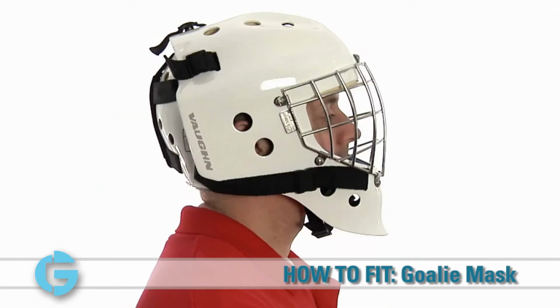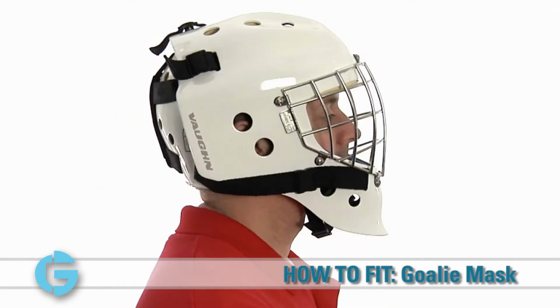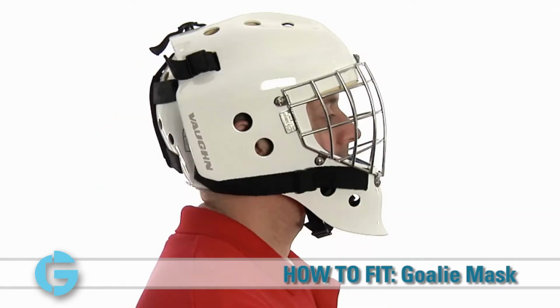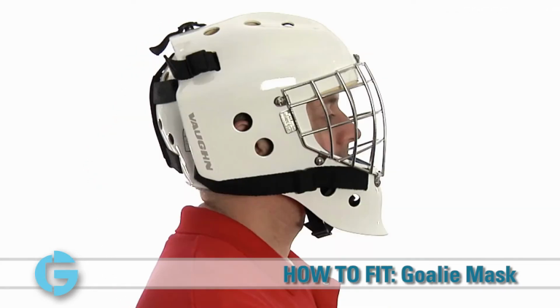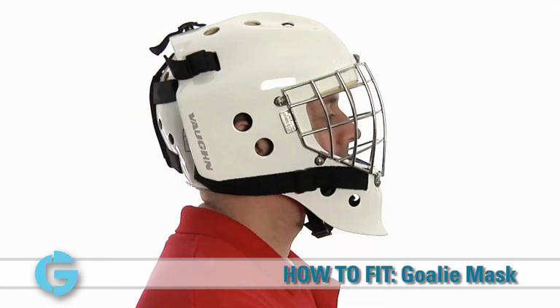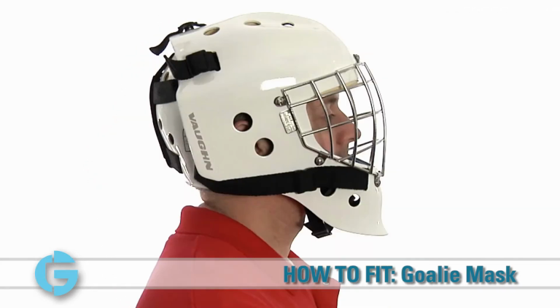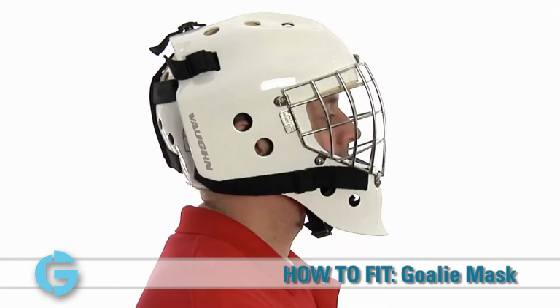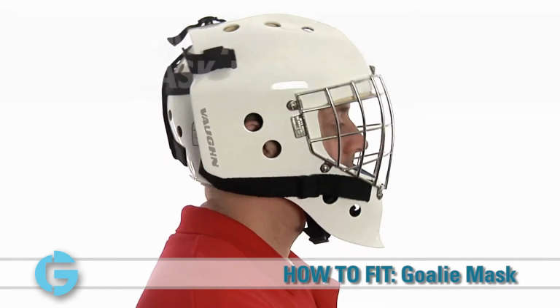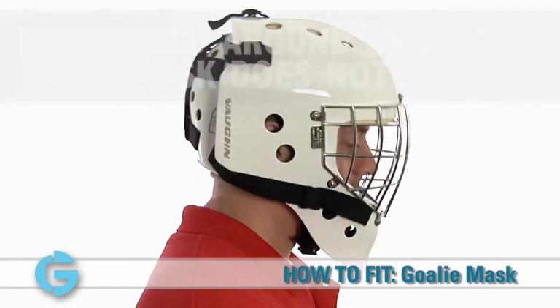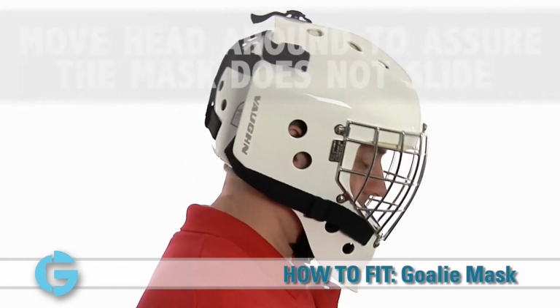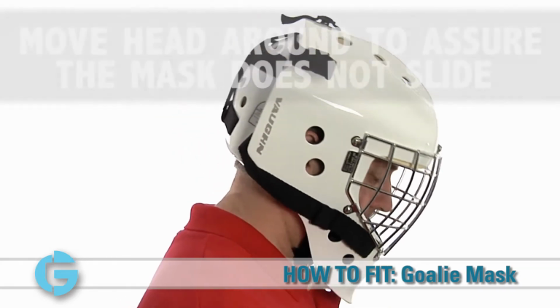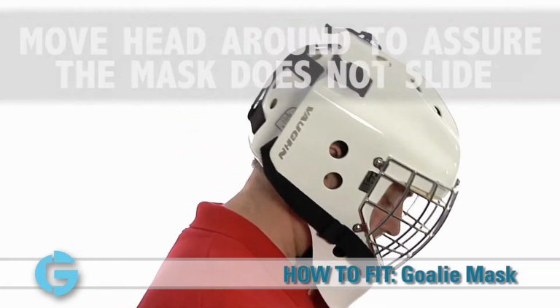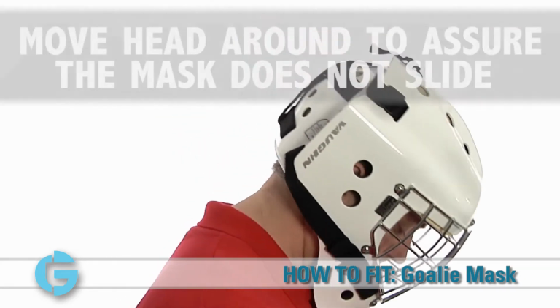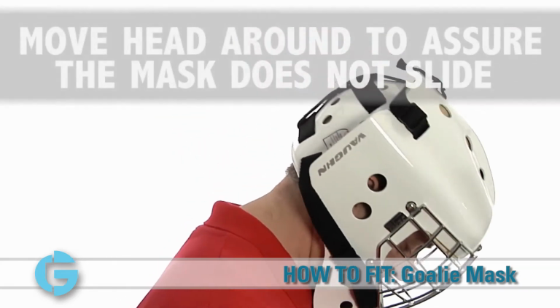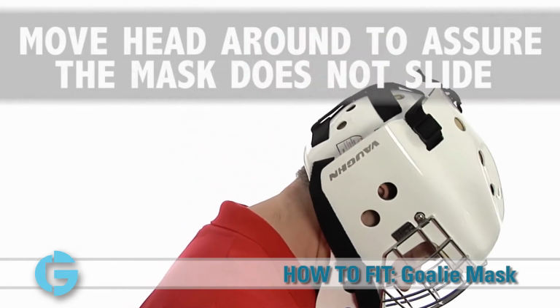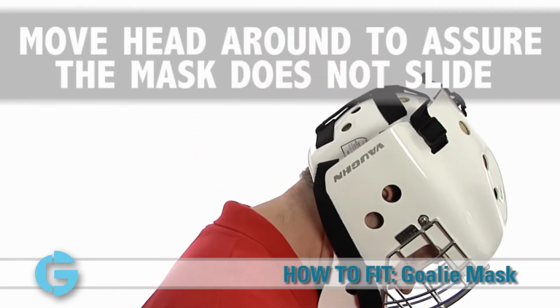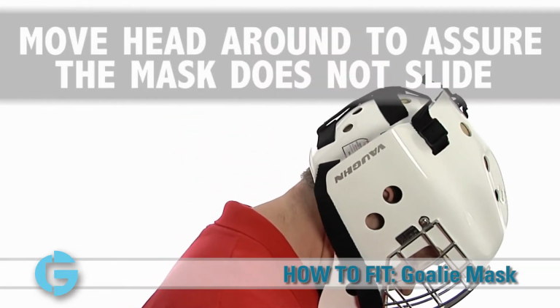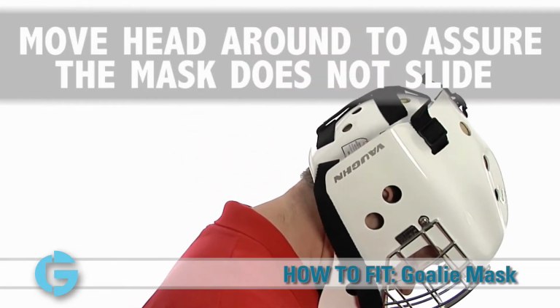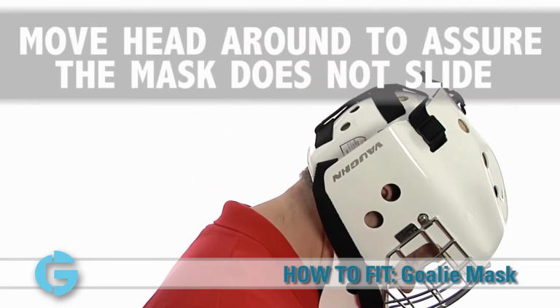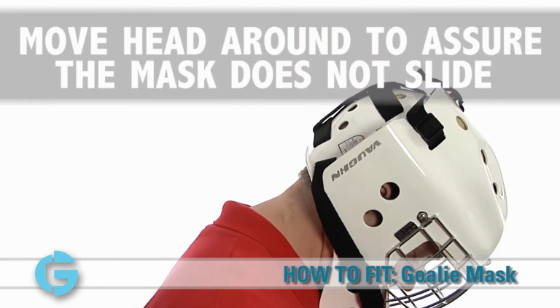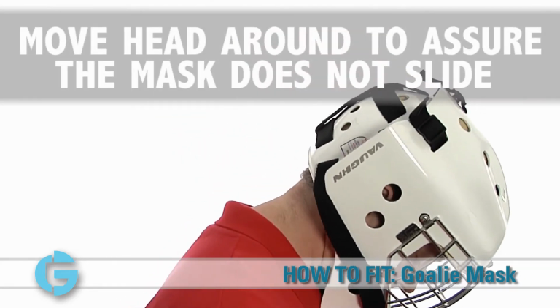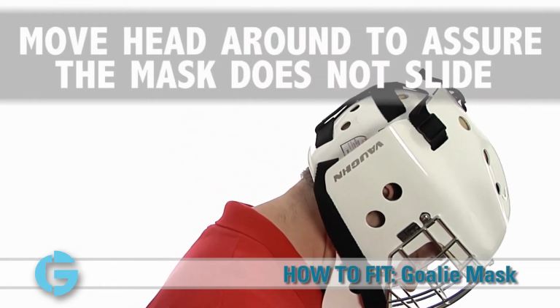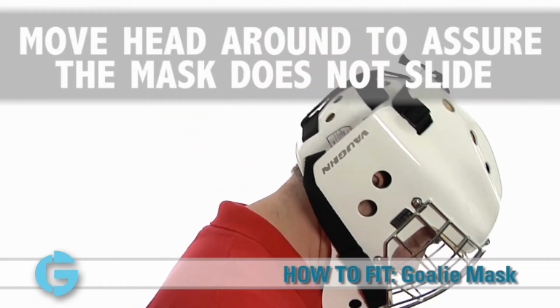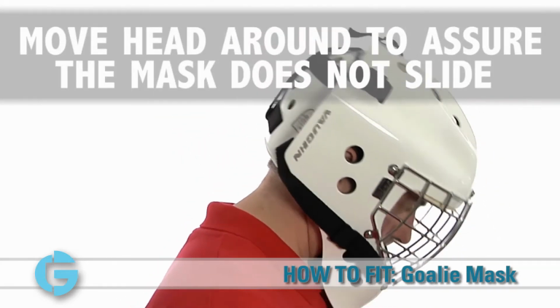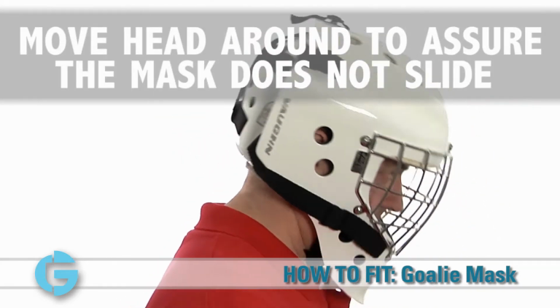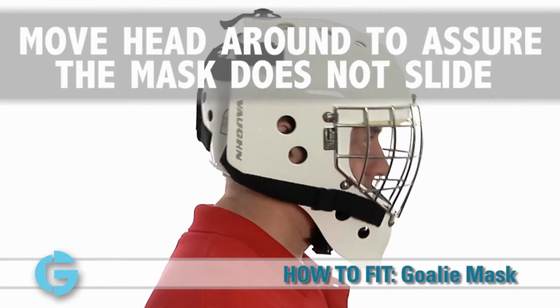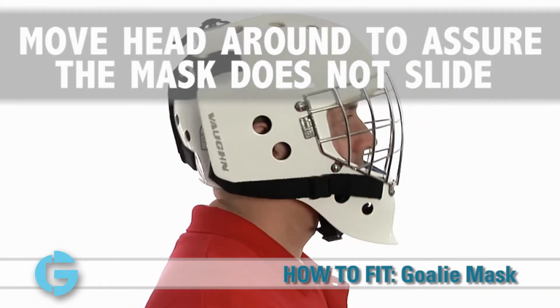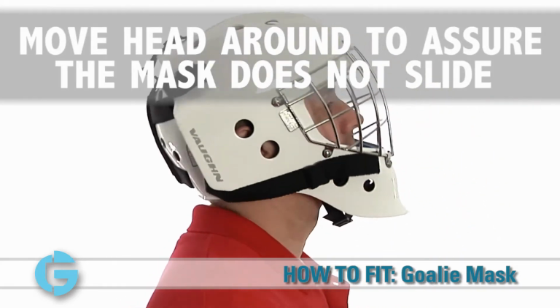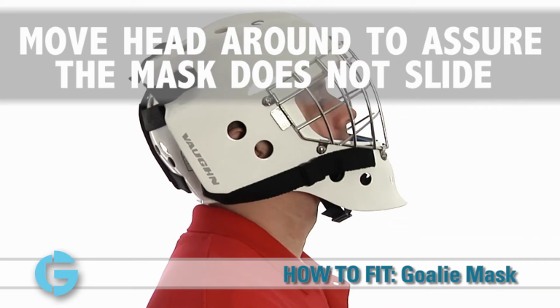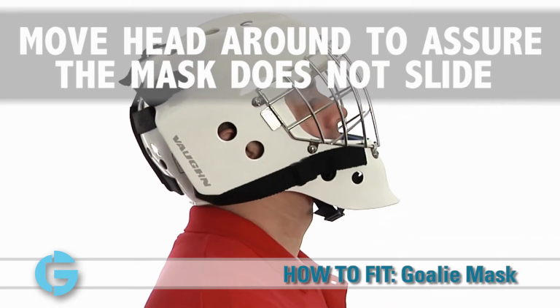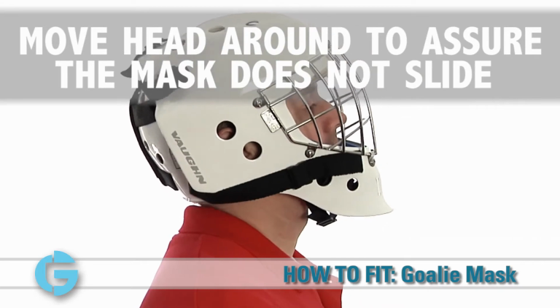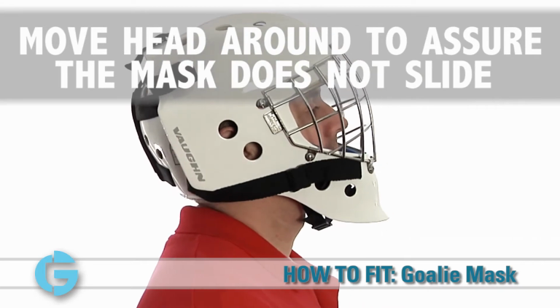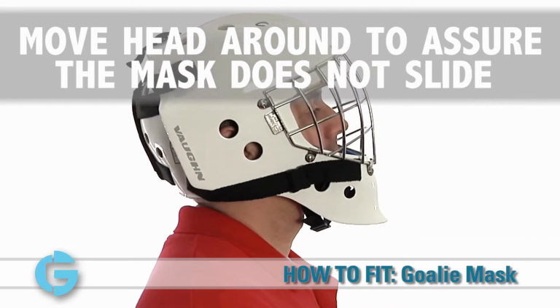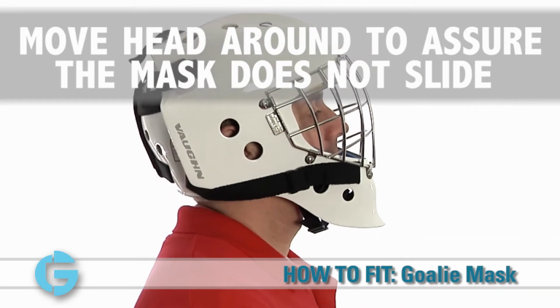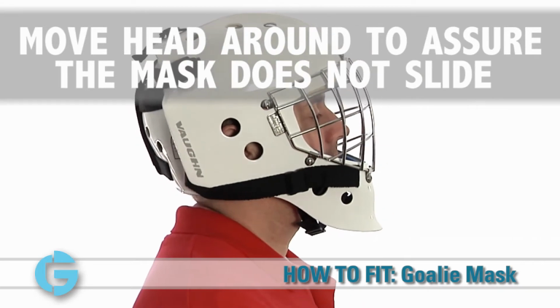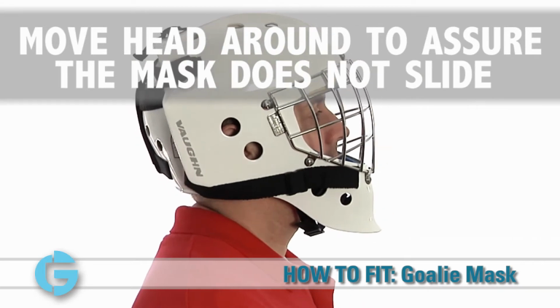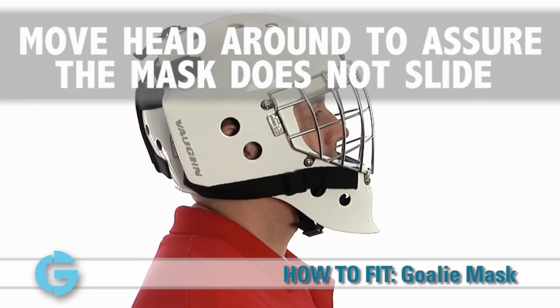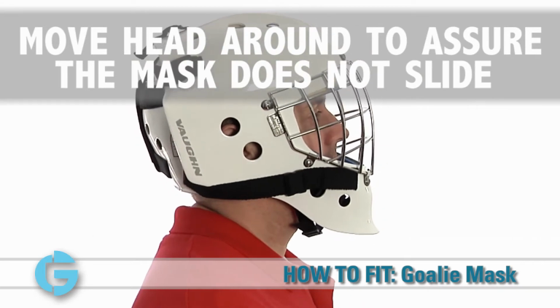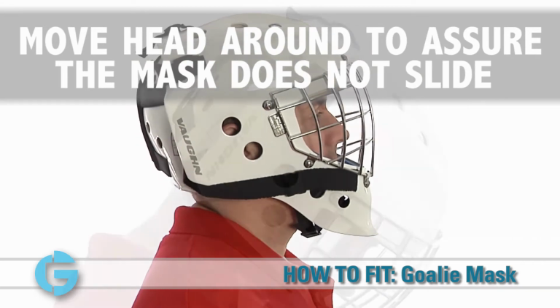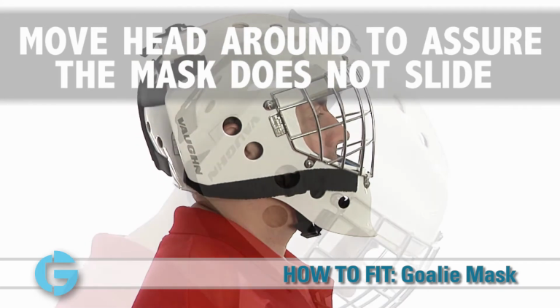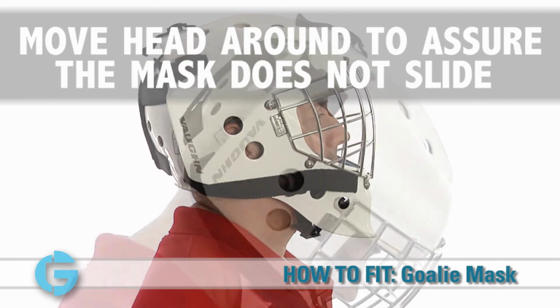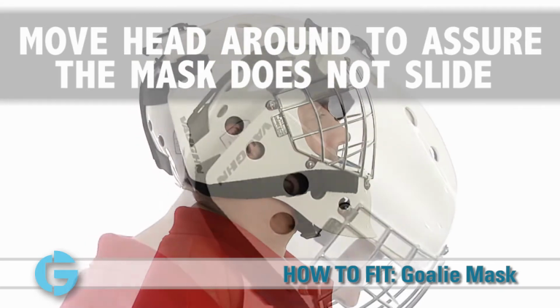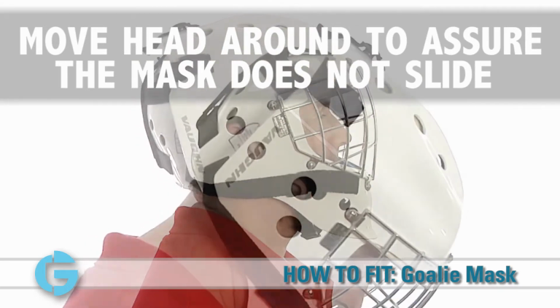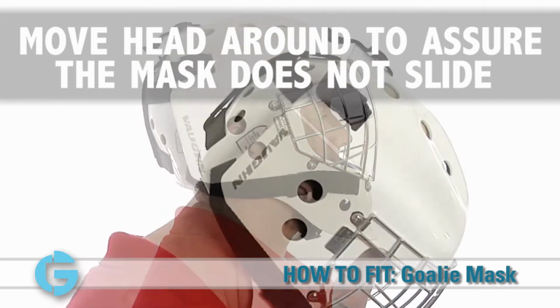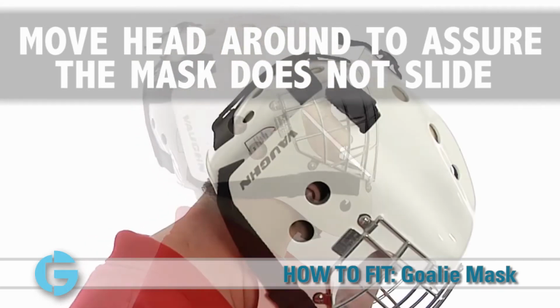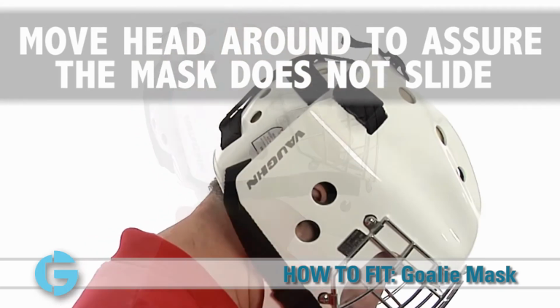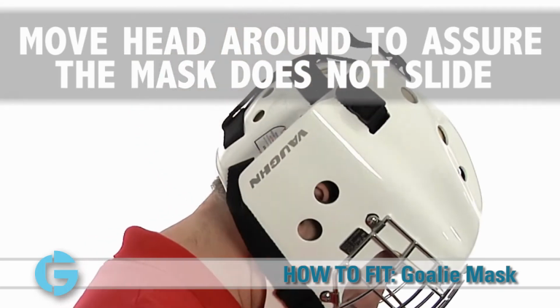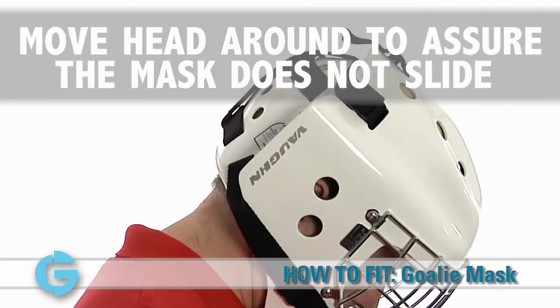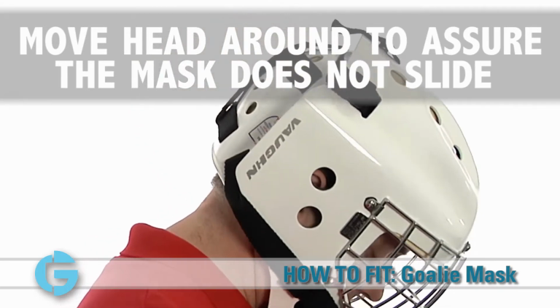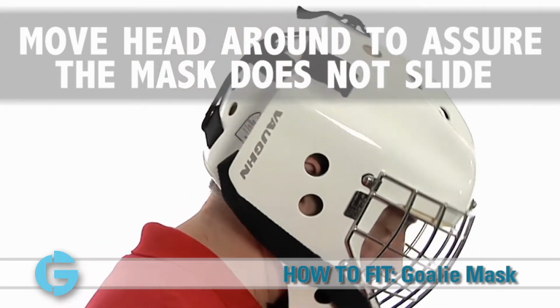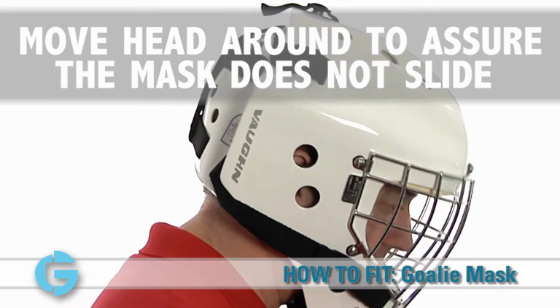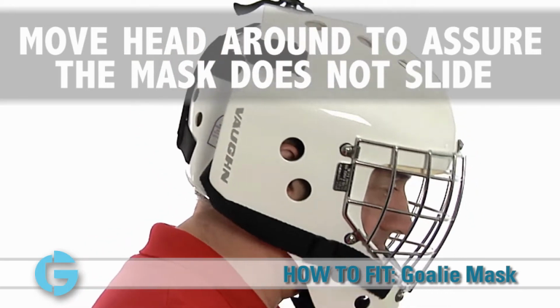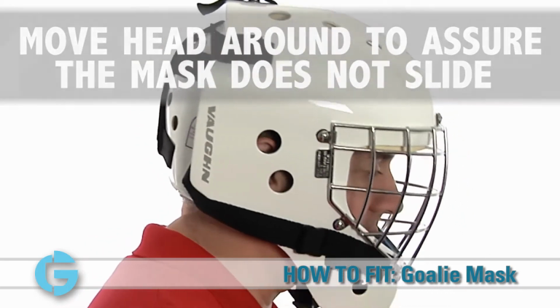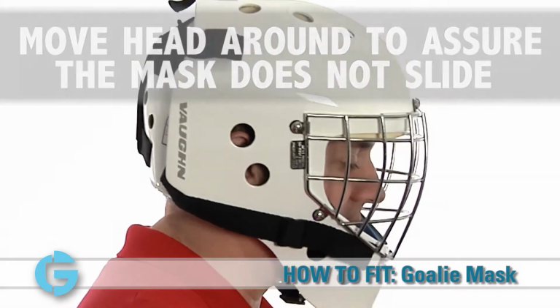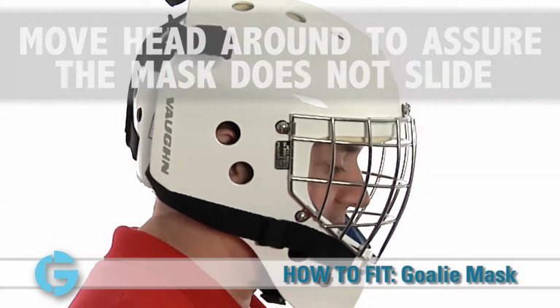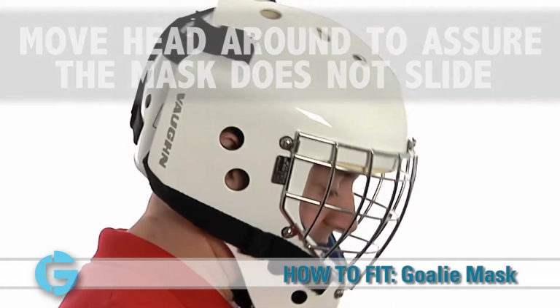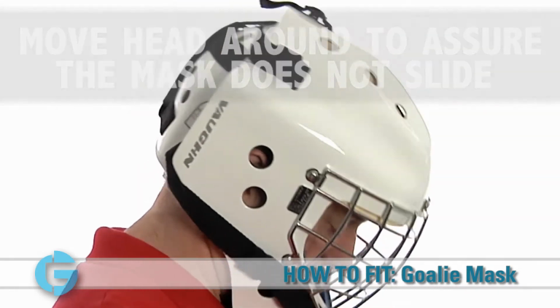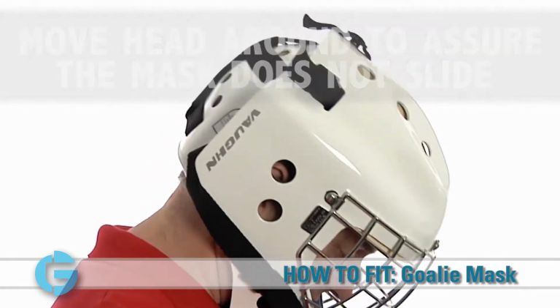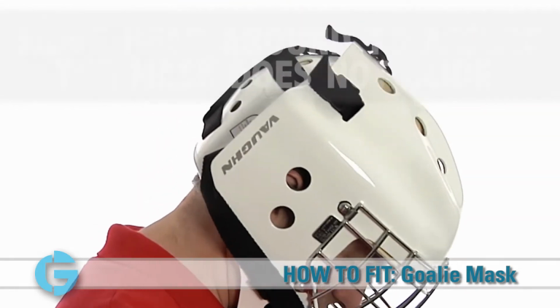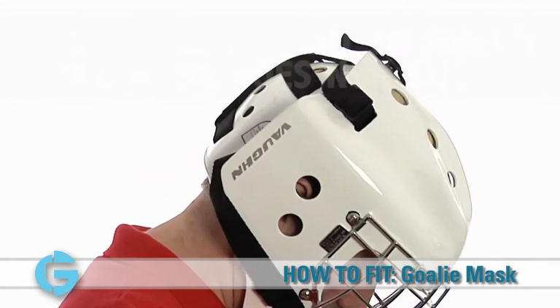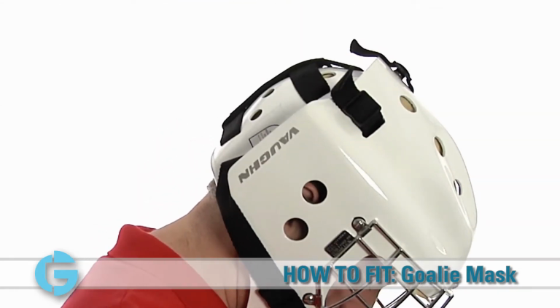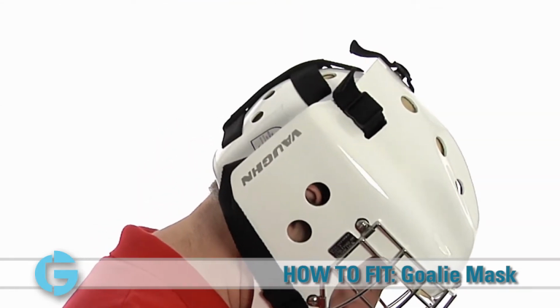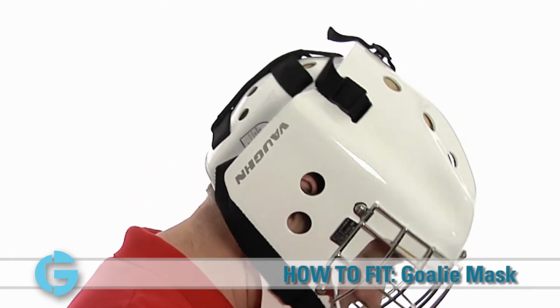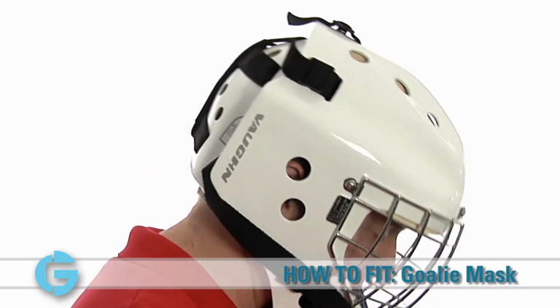Next, have the goalie move his head up and down and side to side to make sure that the mask does not move or slide on the goalie's head.